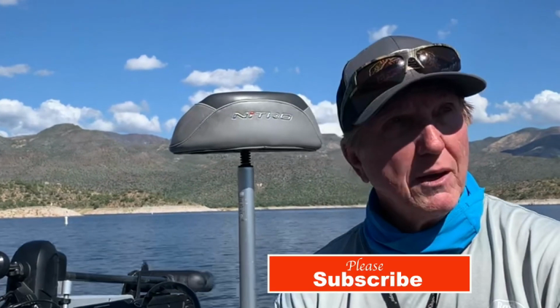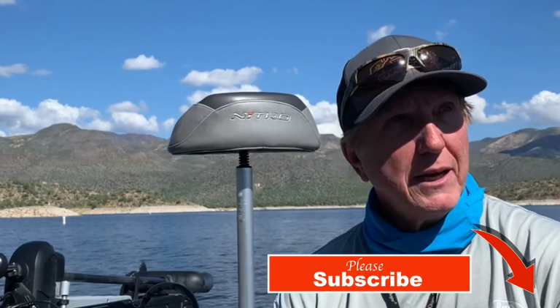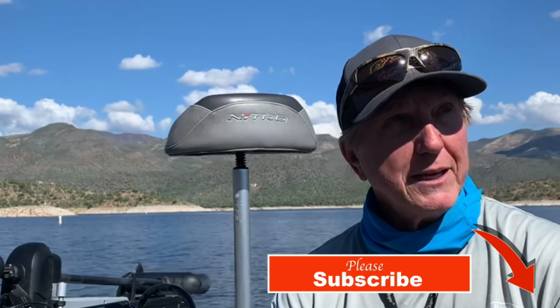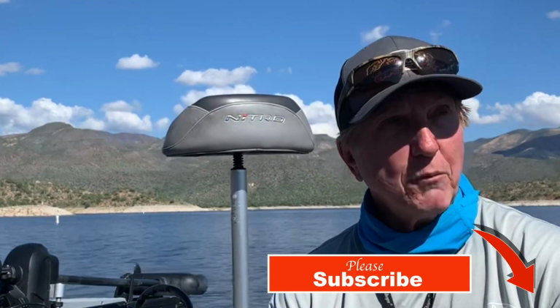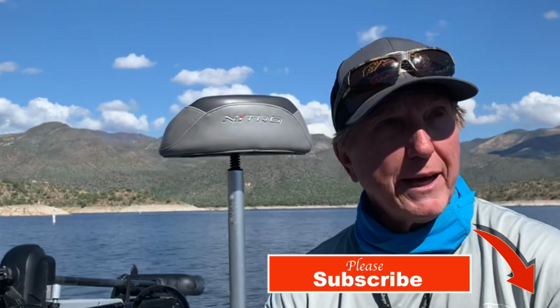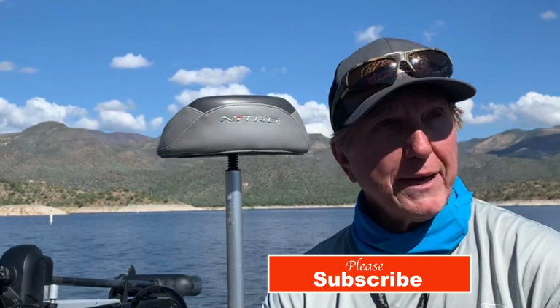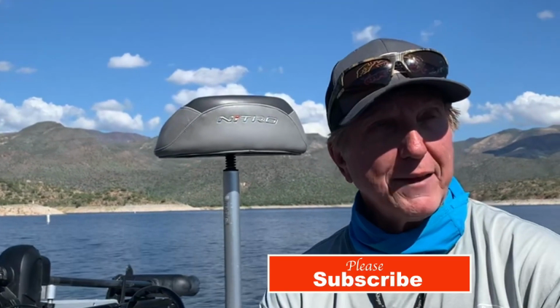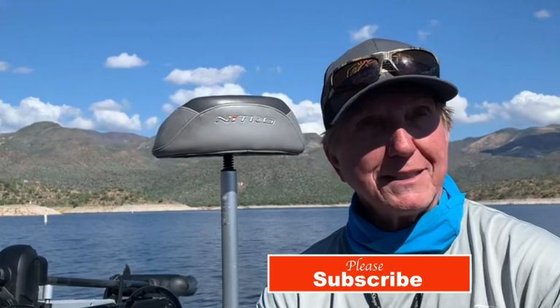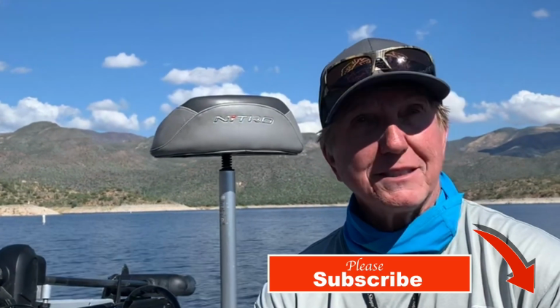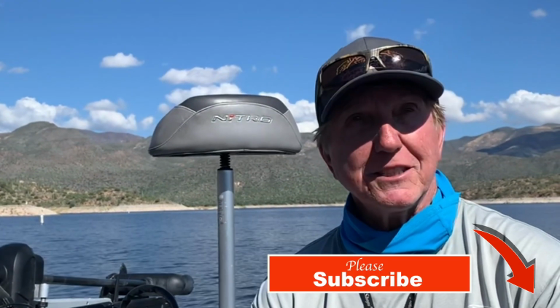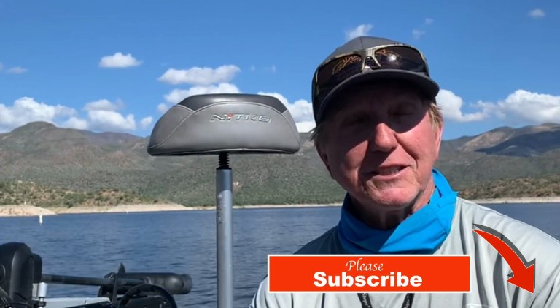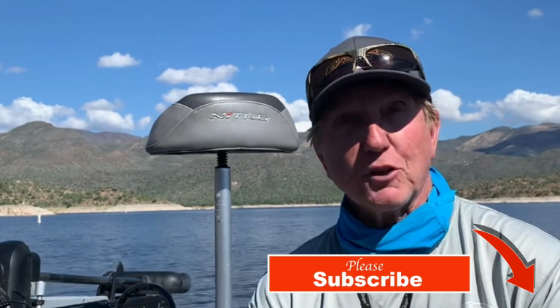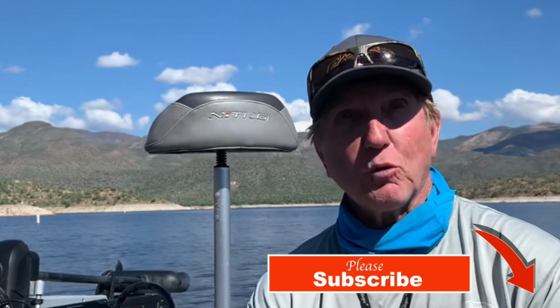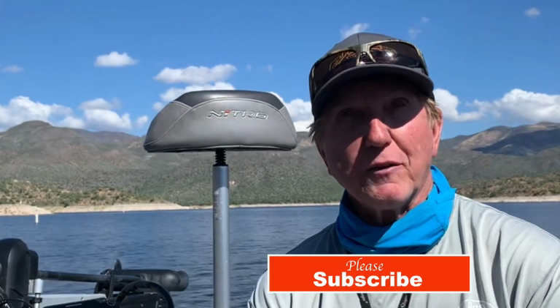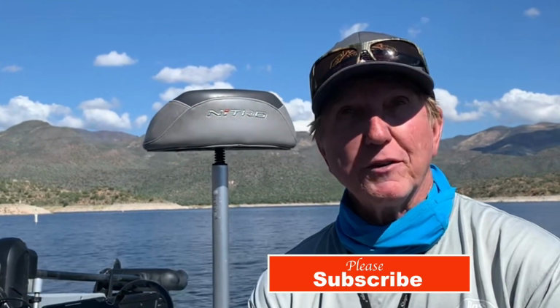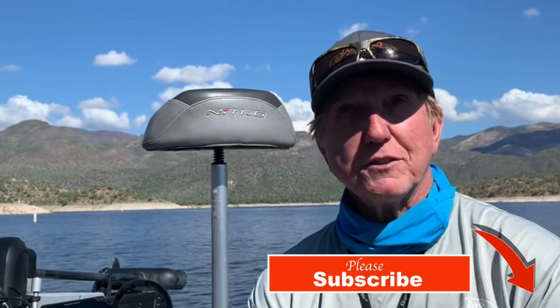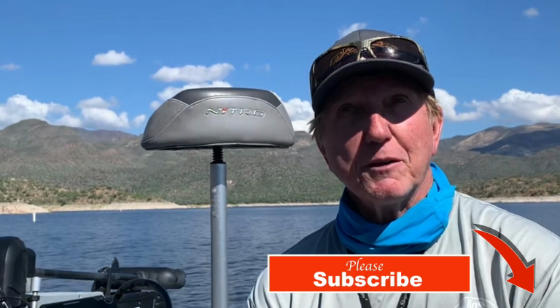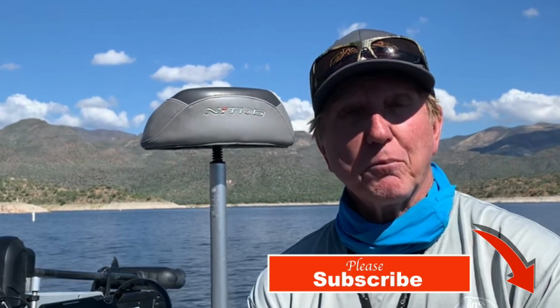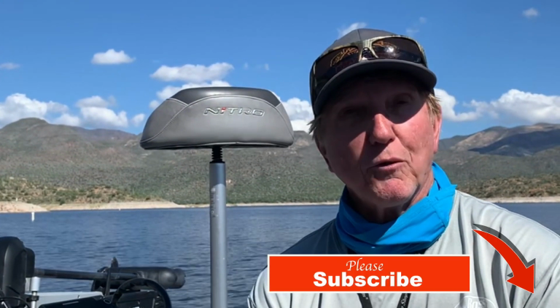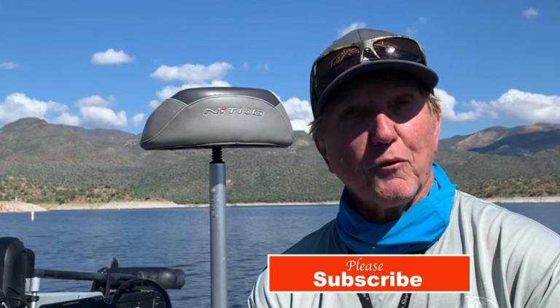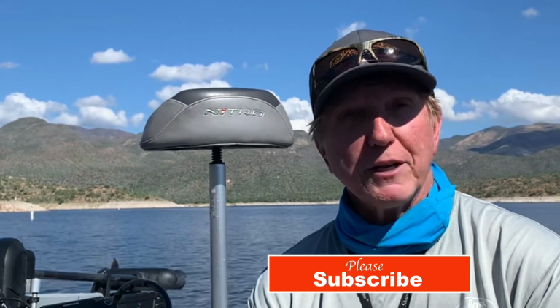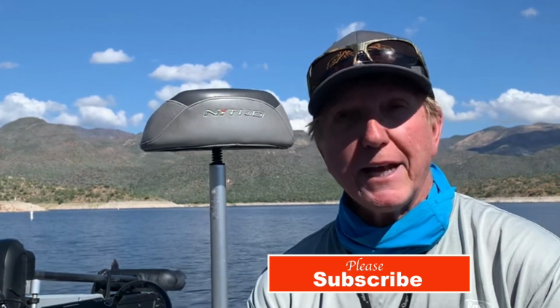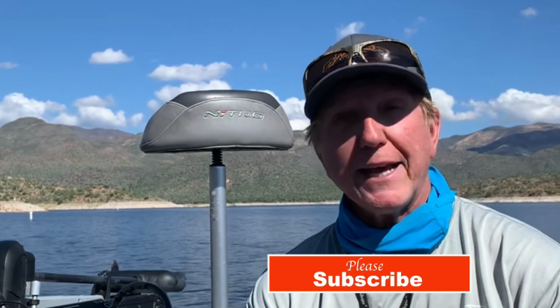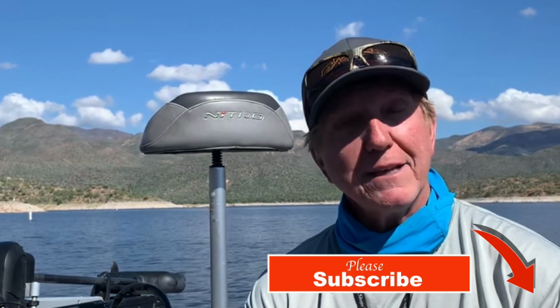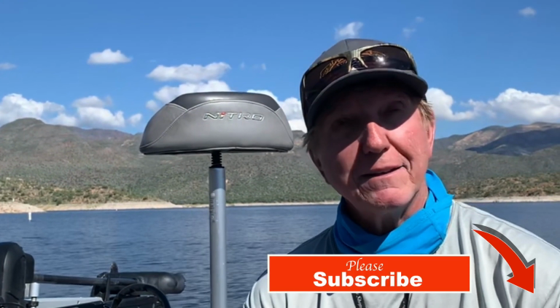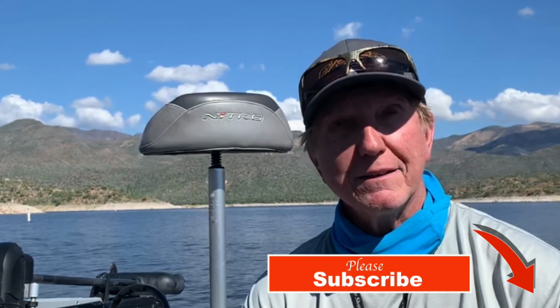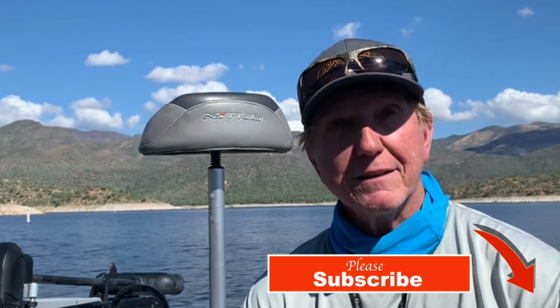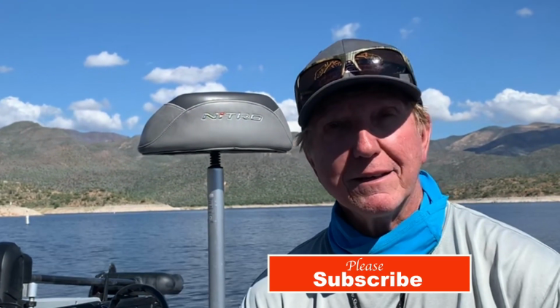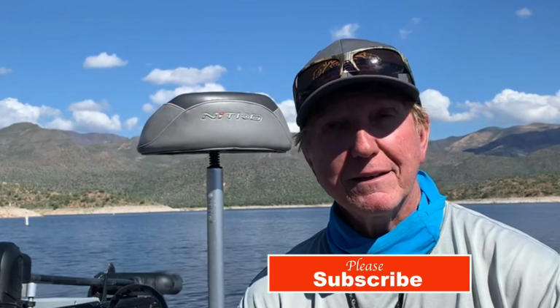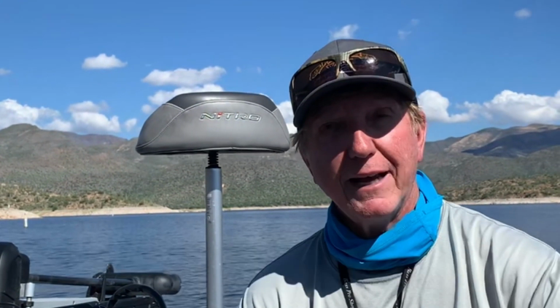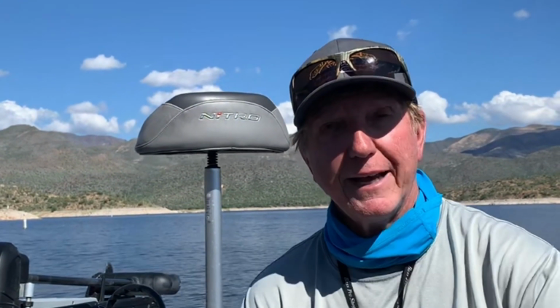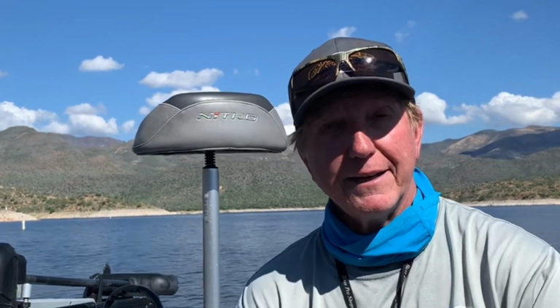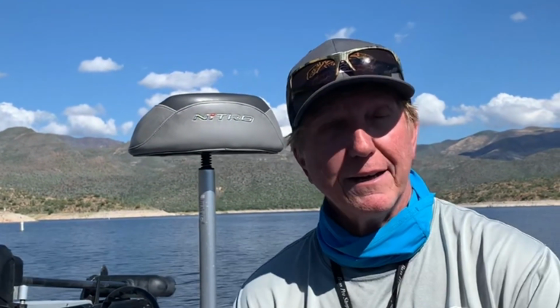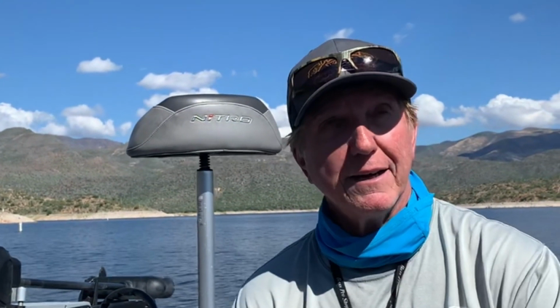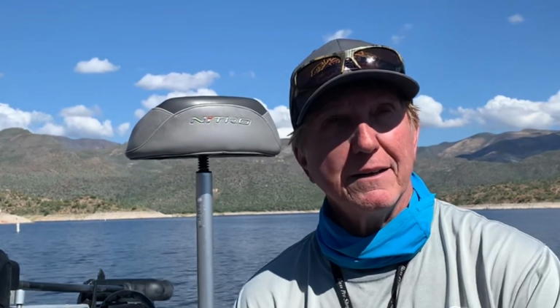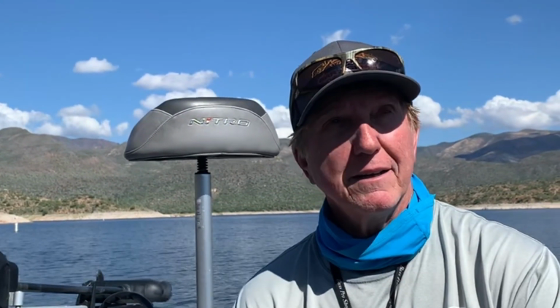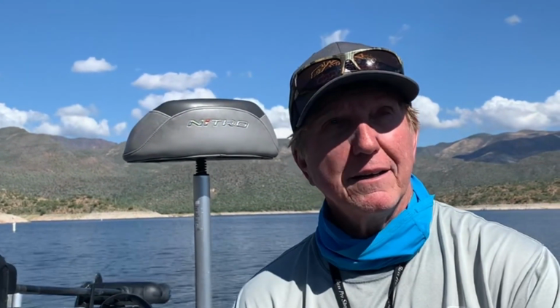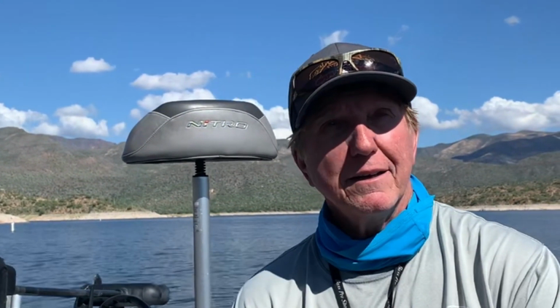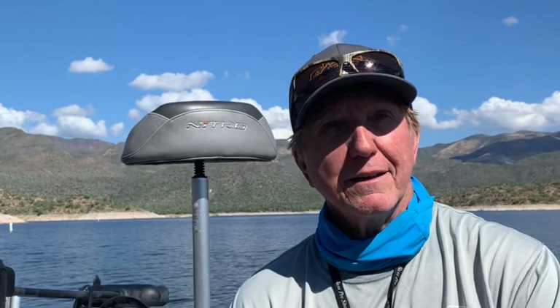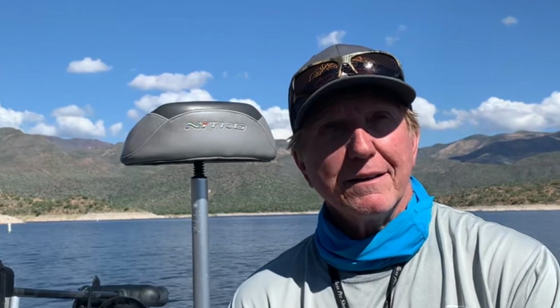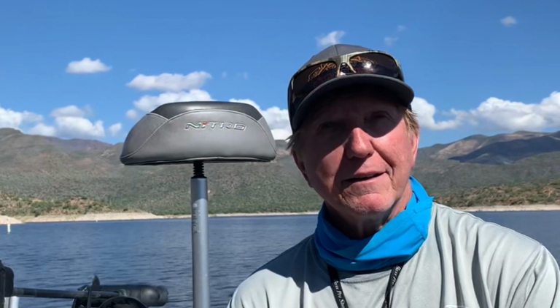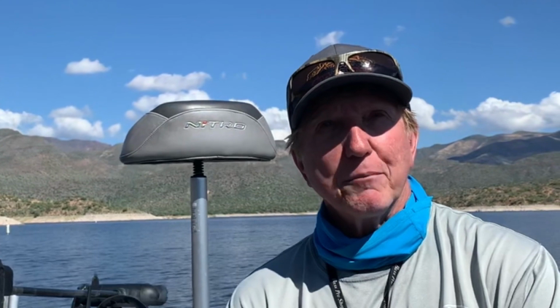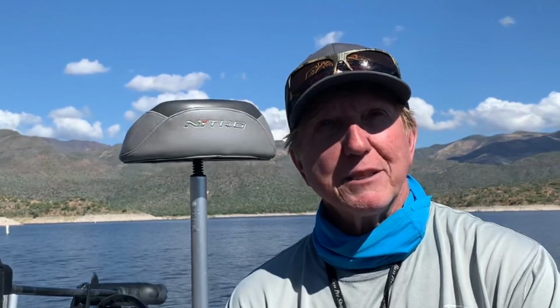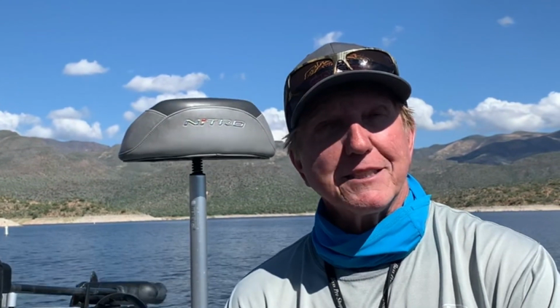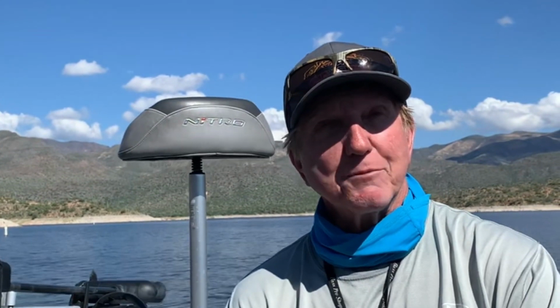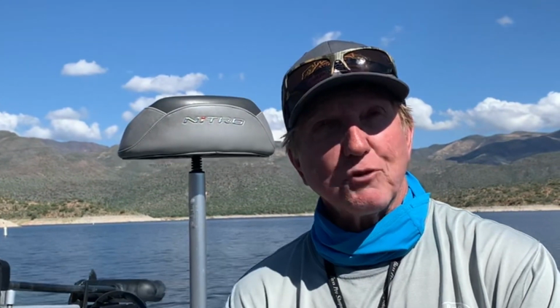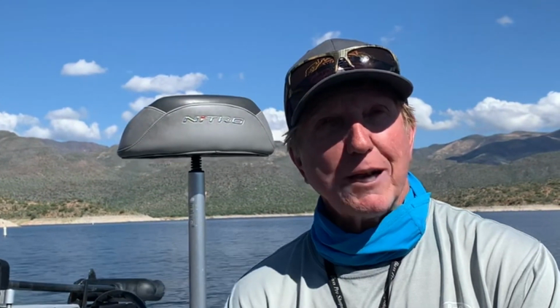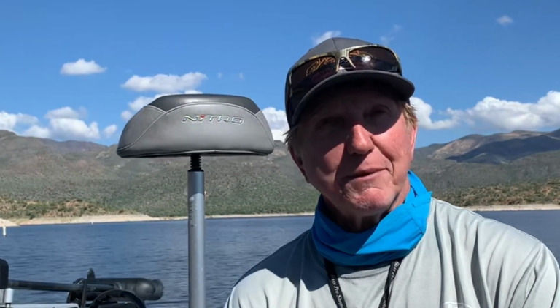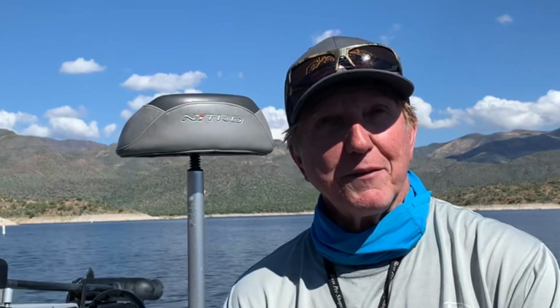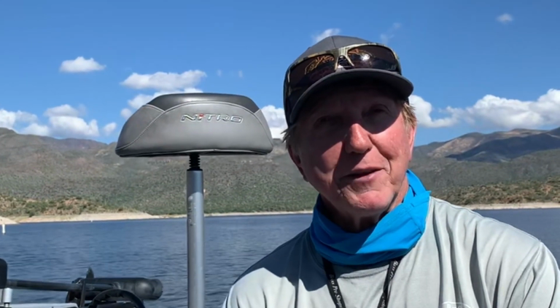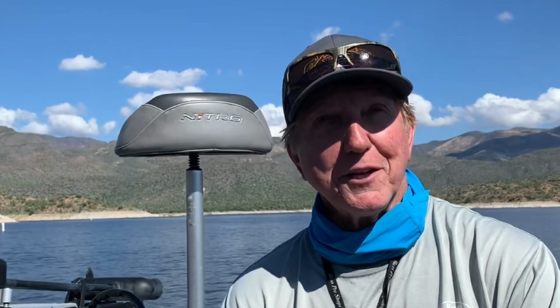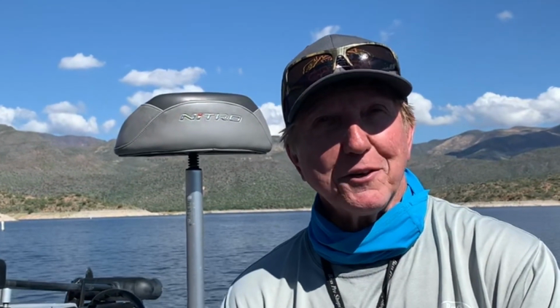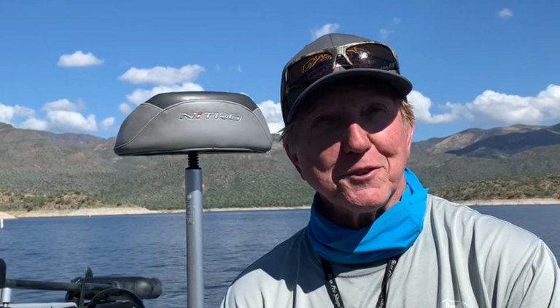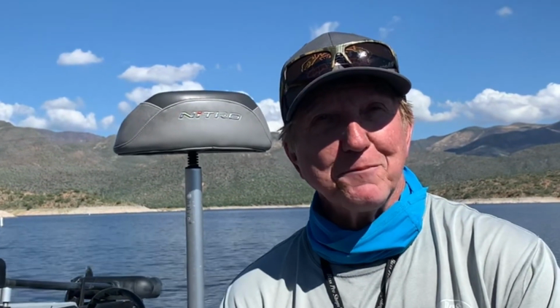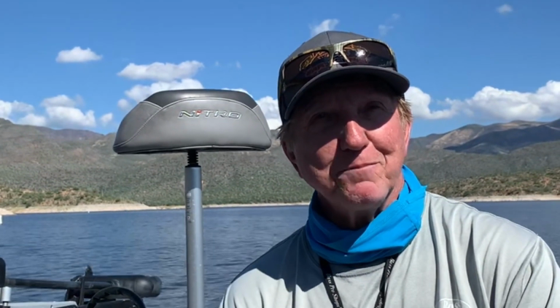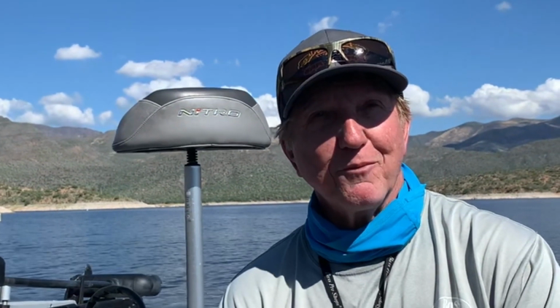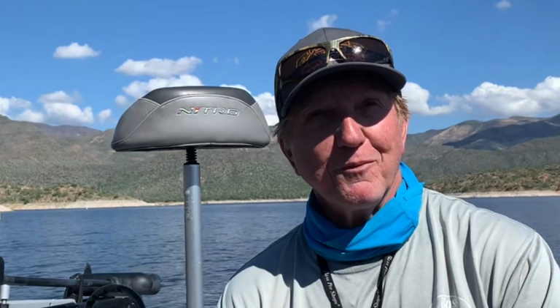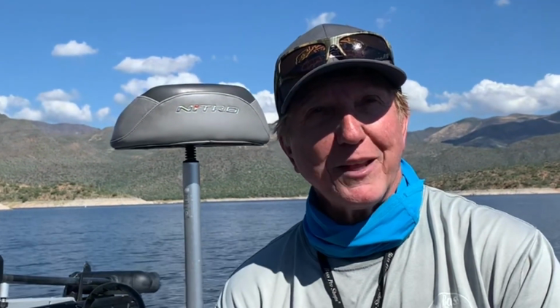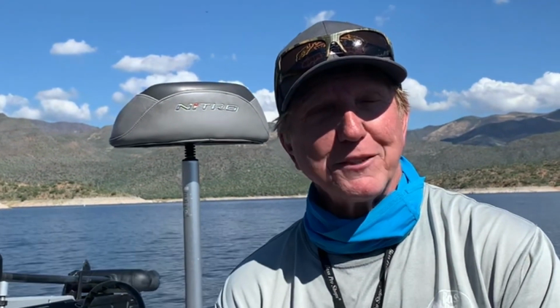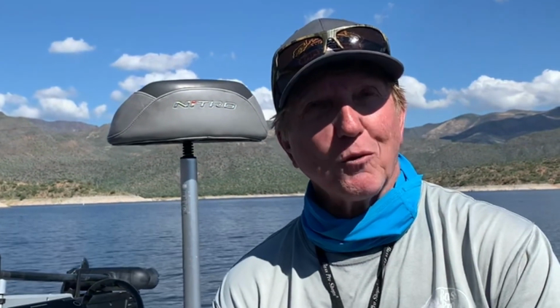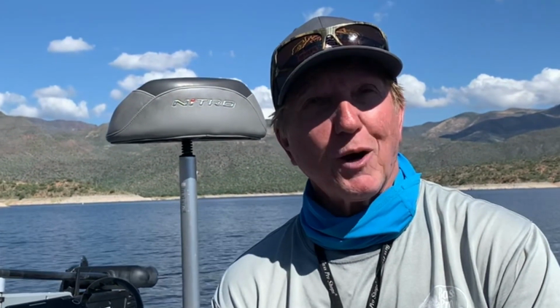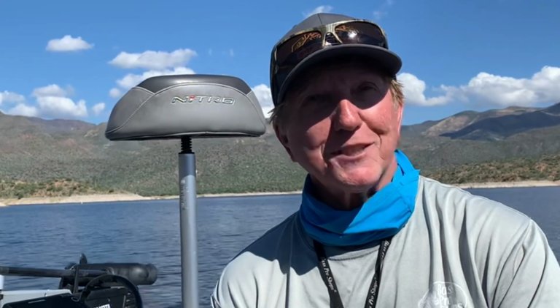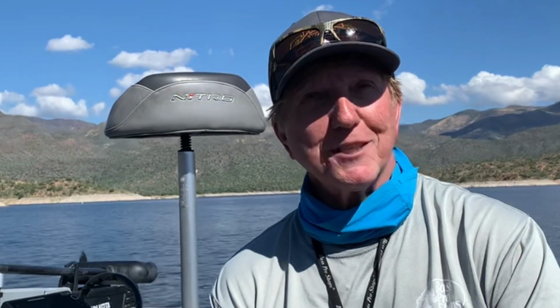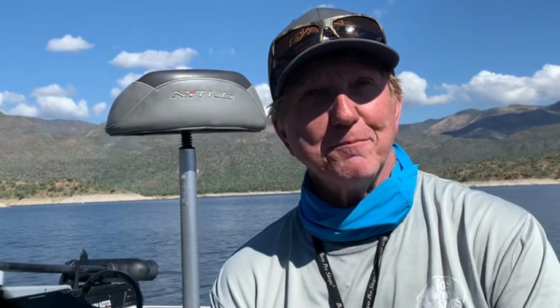Anyway, that's just a quick fishing report for today. Please subscribe to the videos — thanks for watching.